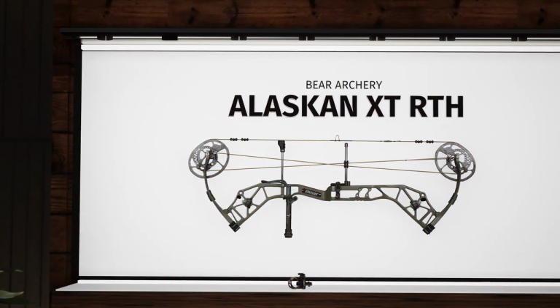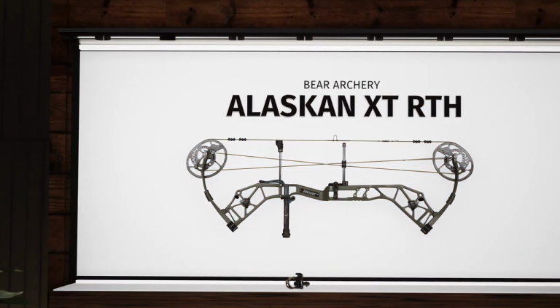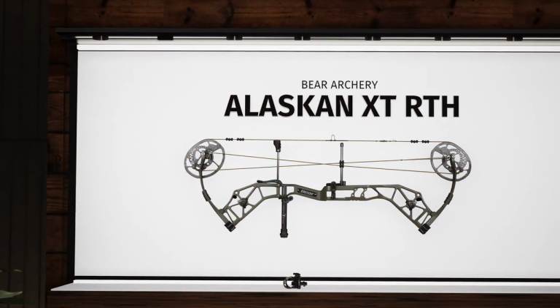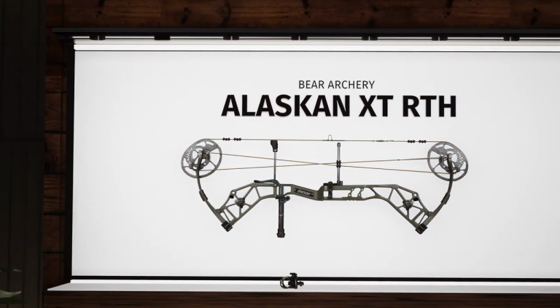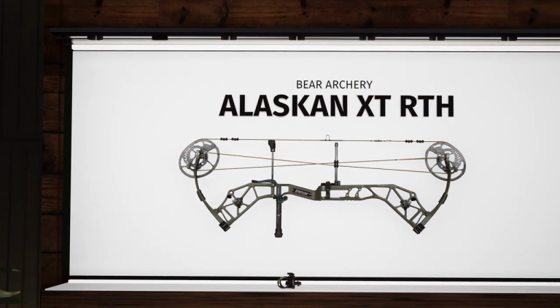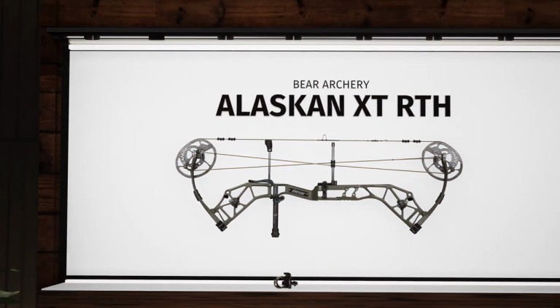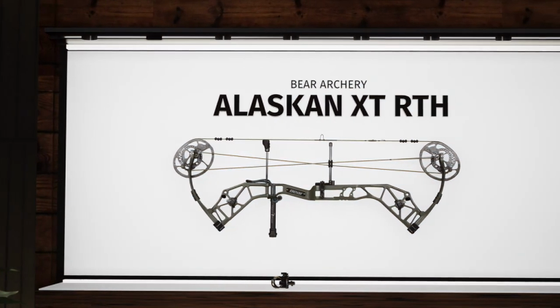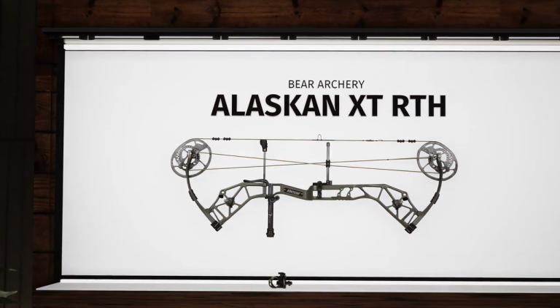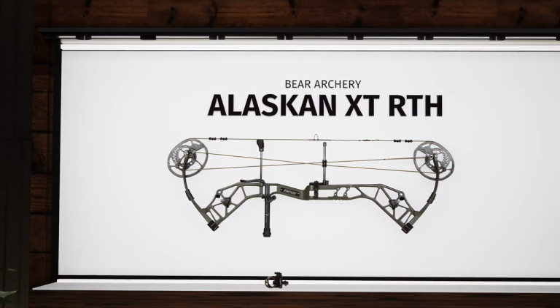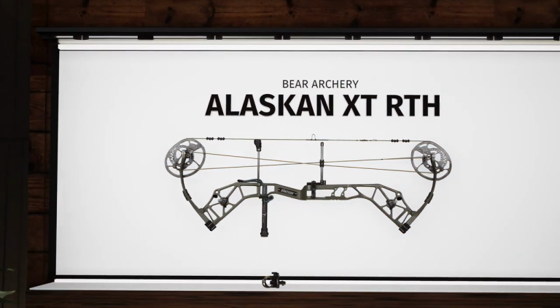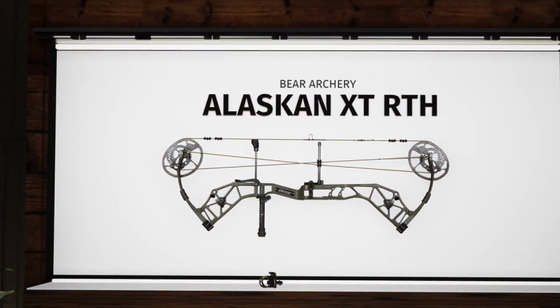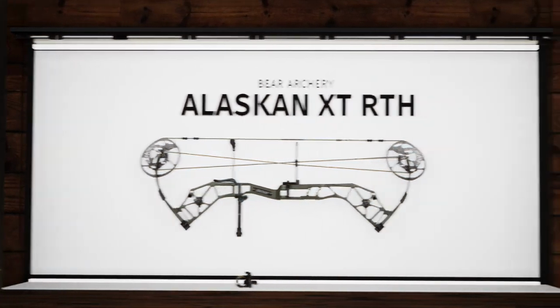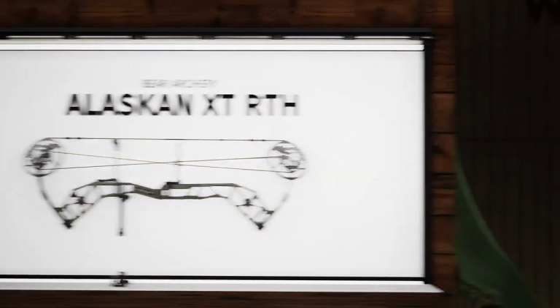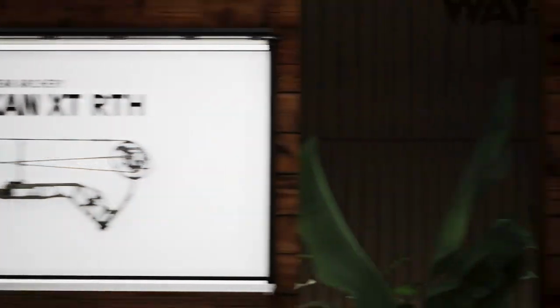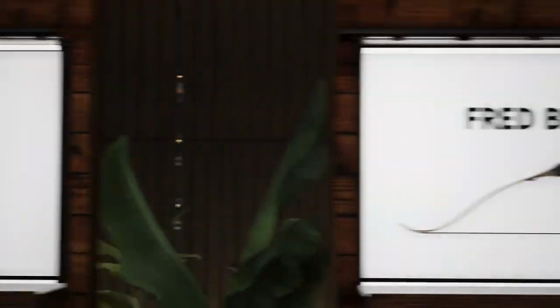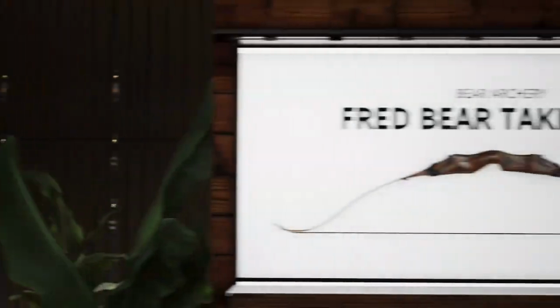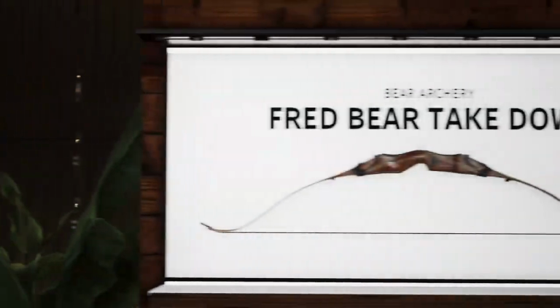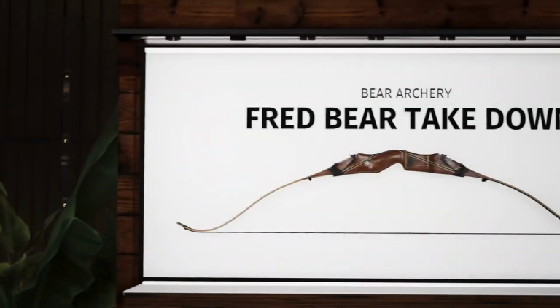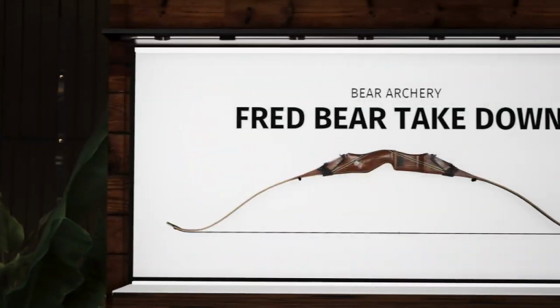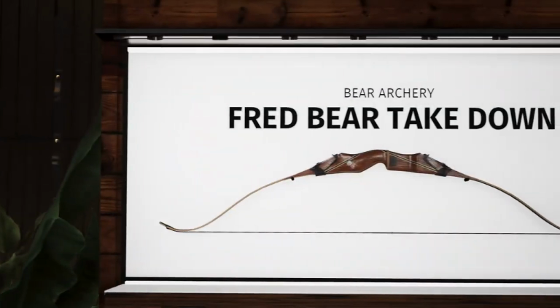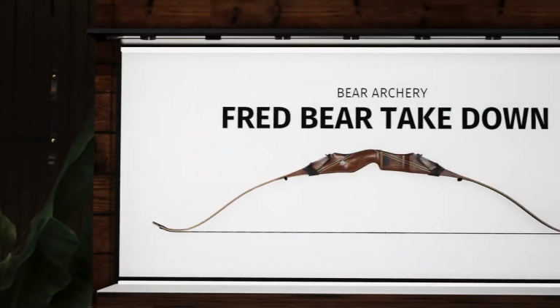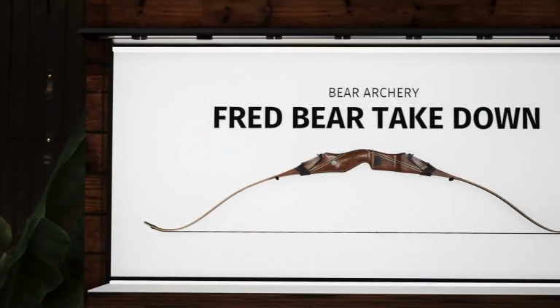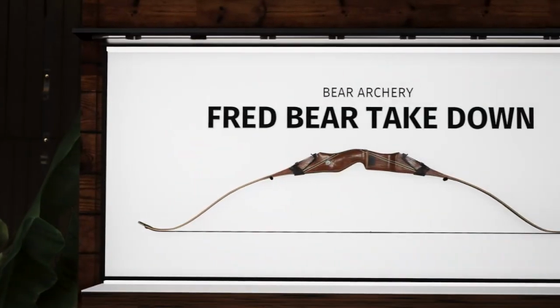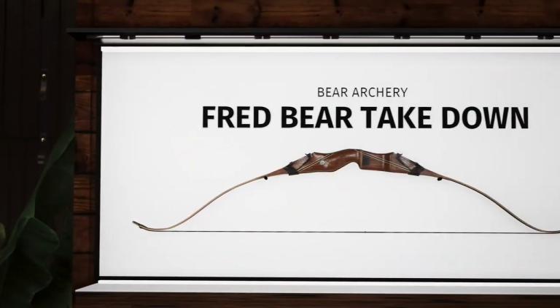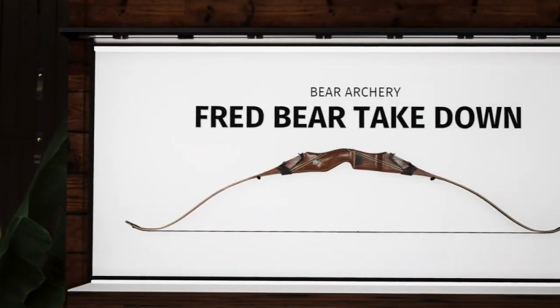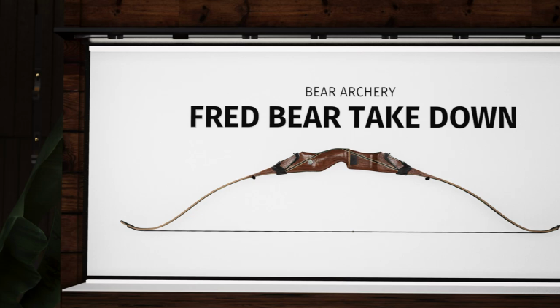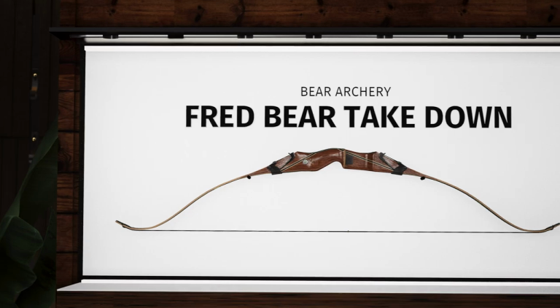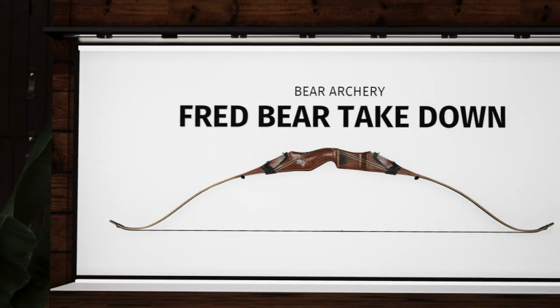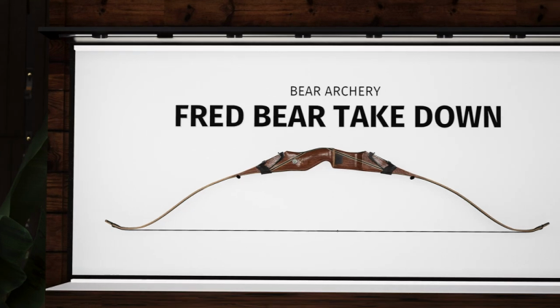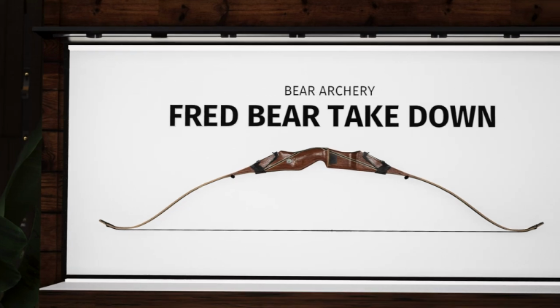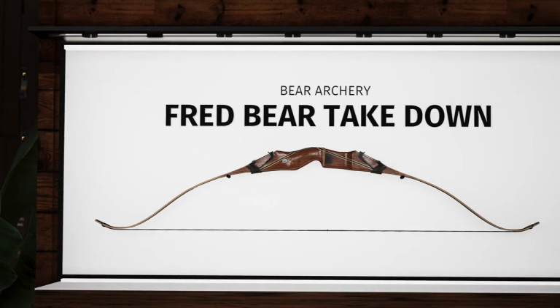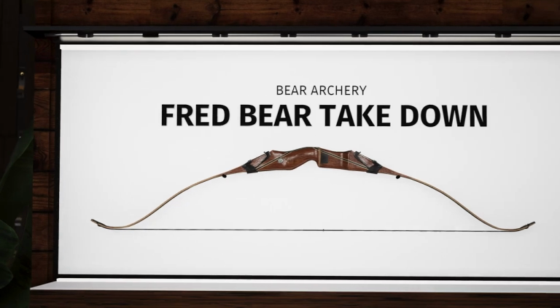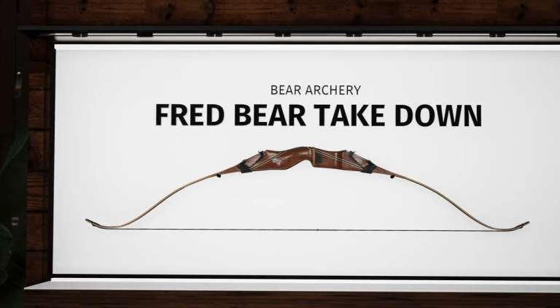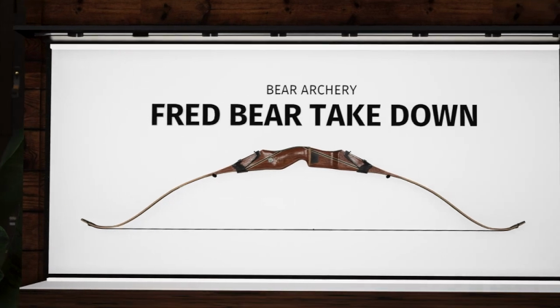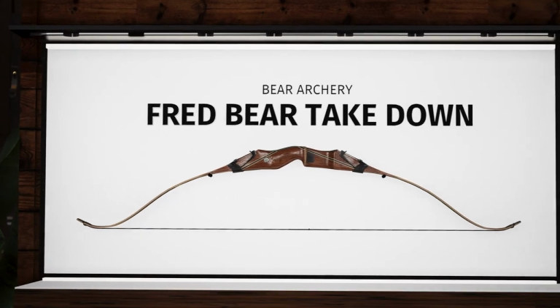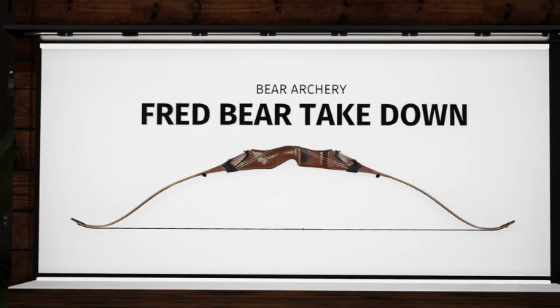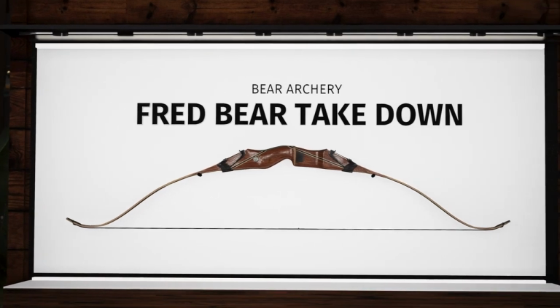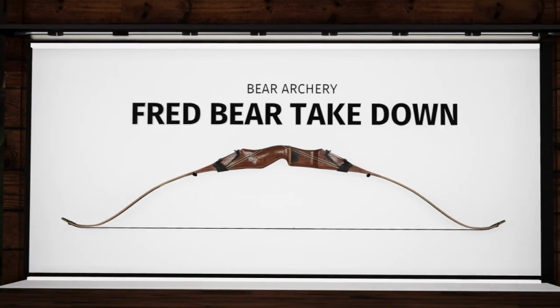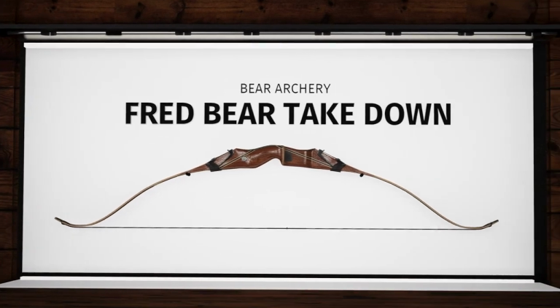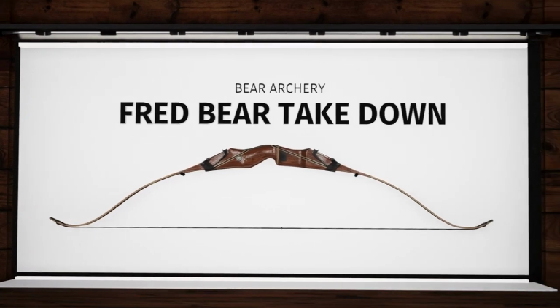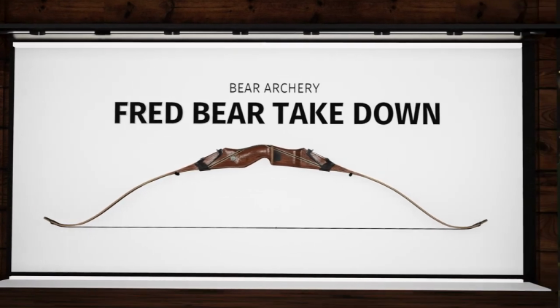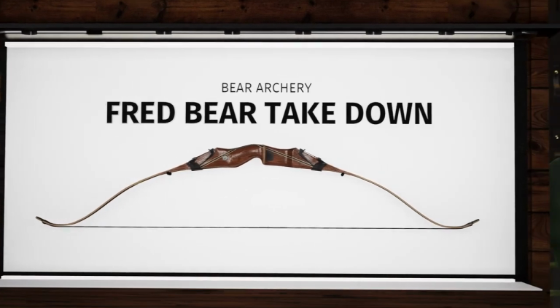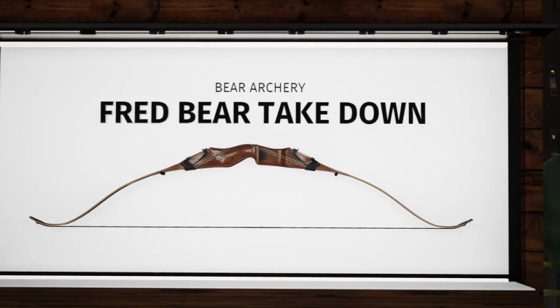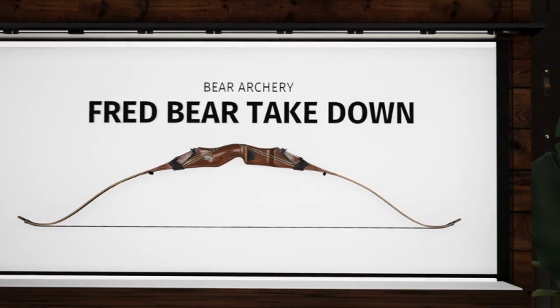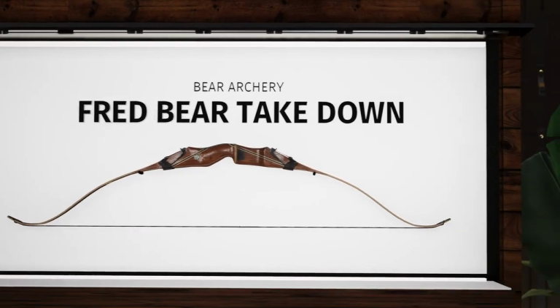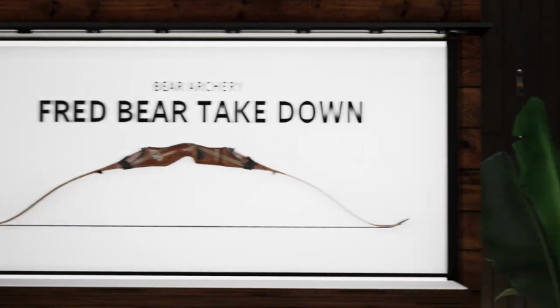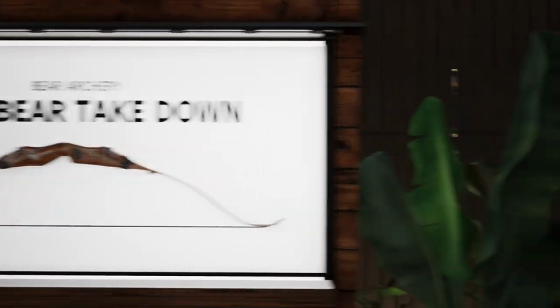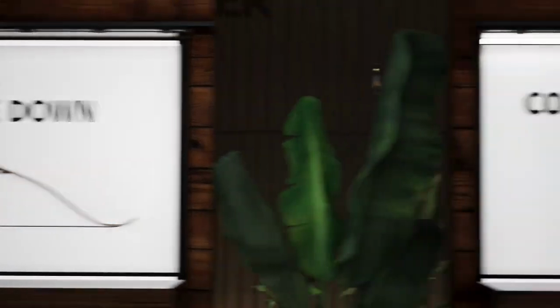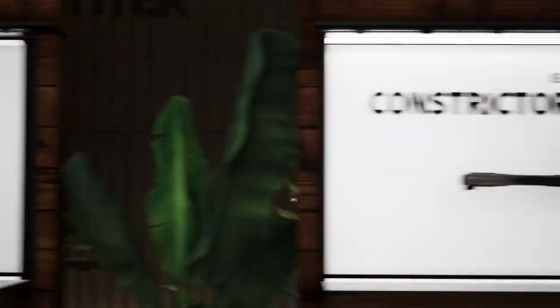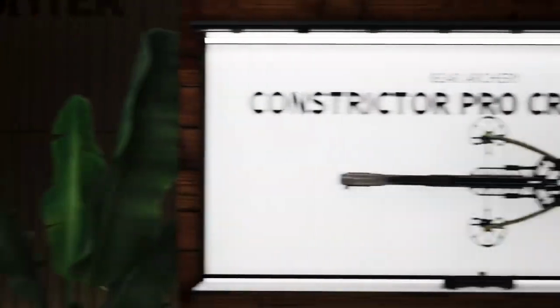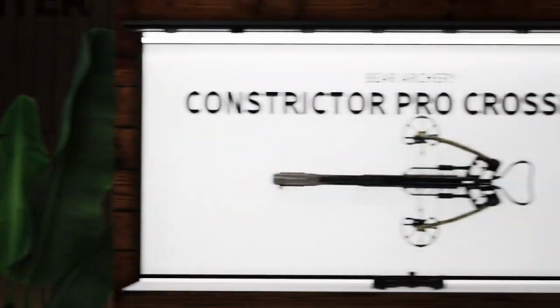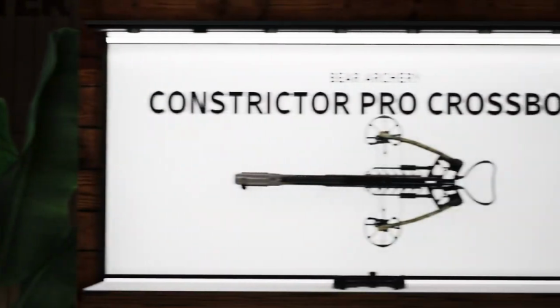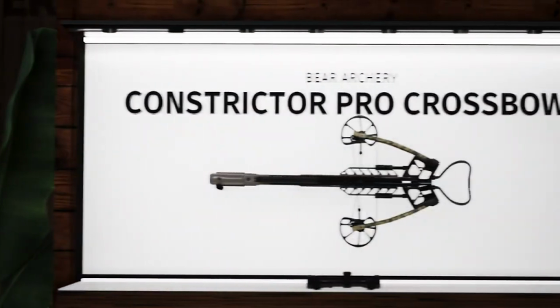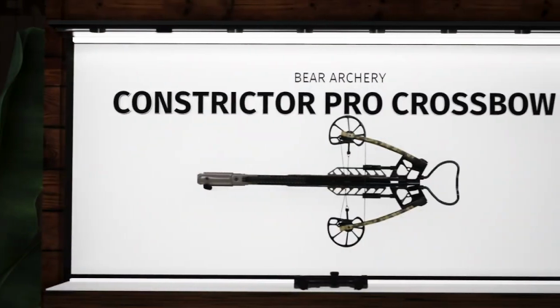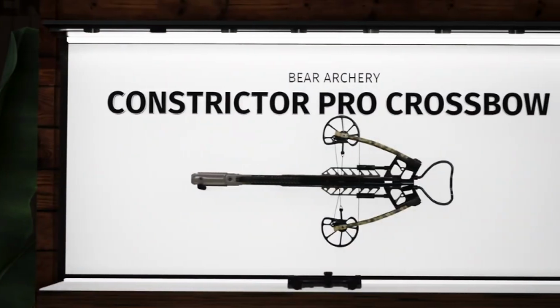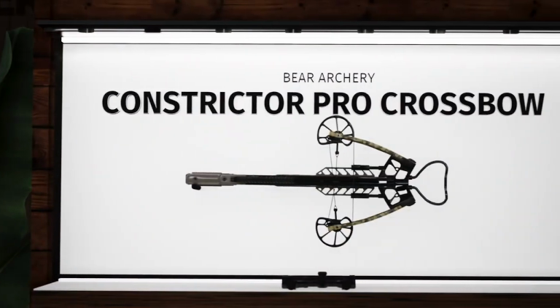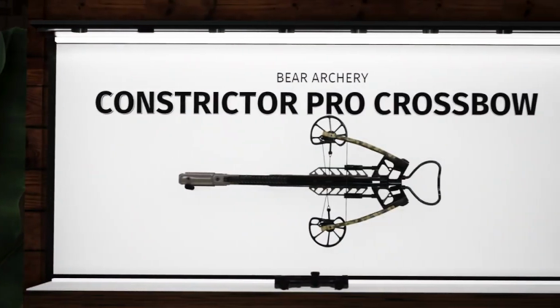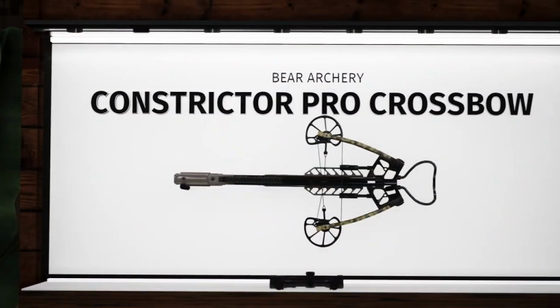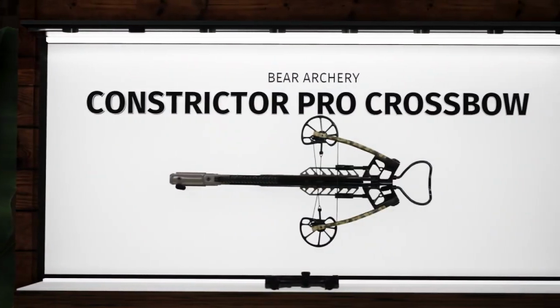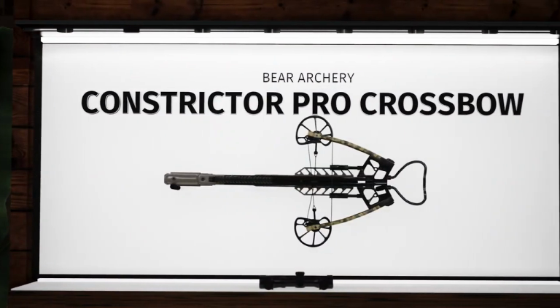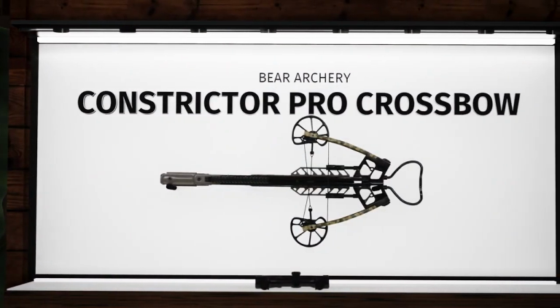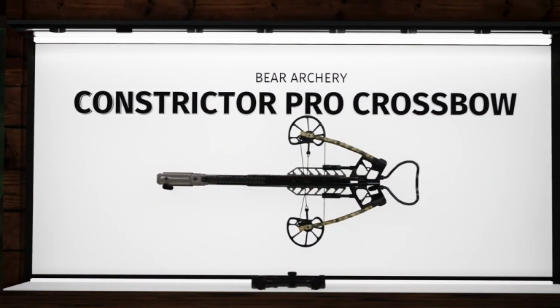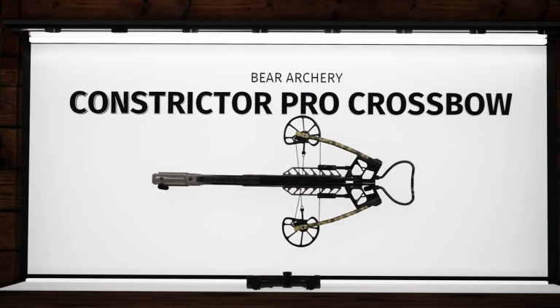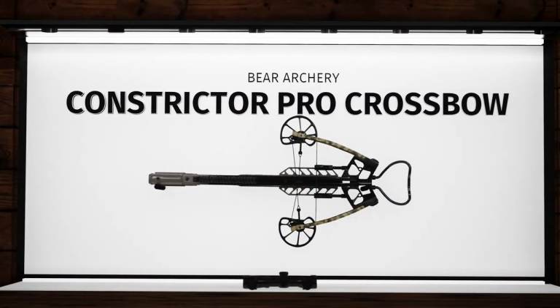Make your choice from these brand new Bear Archery products and hunt your own way in Way of the Hunter.